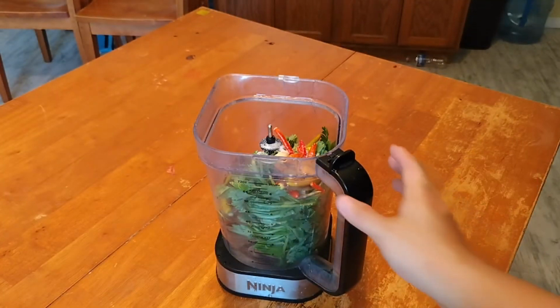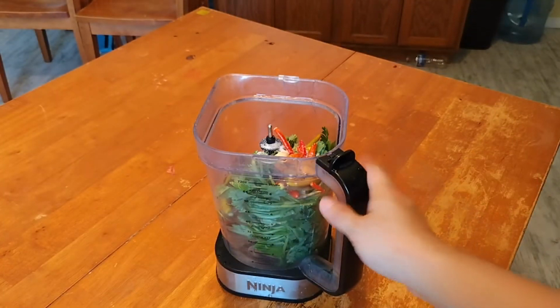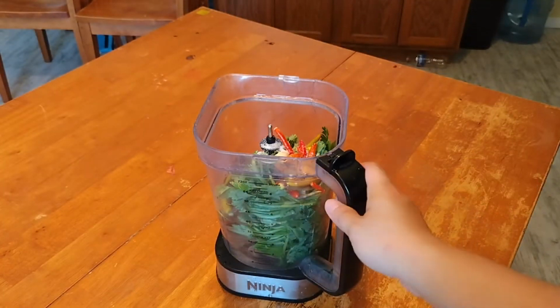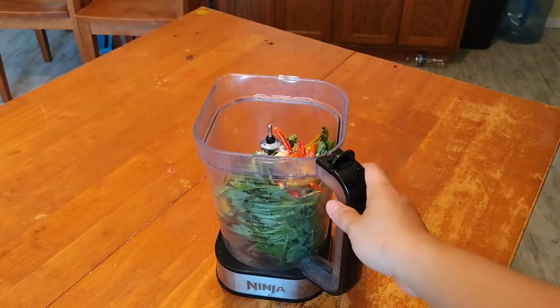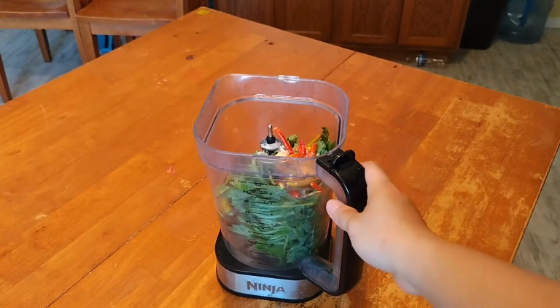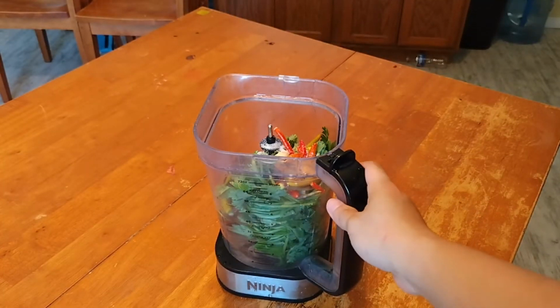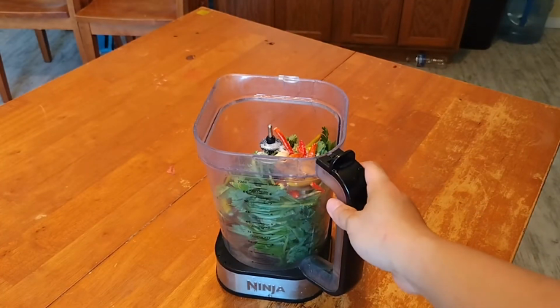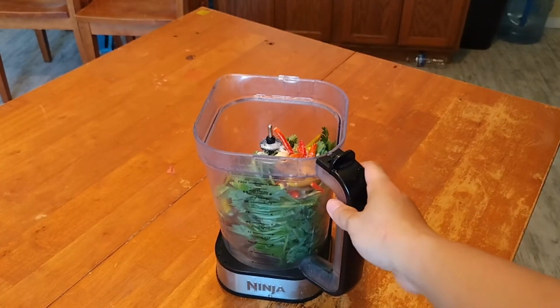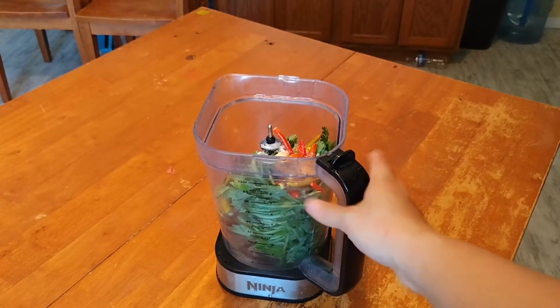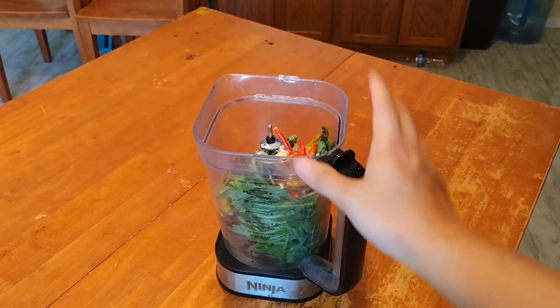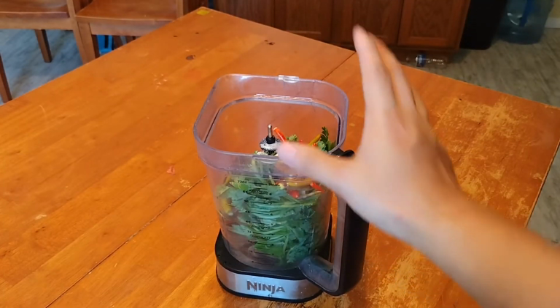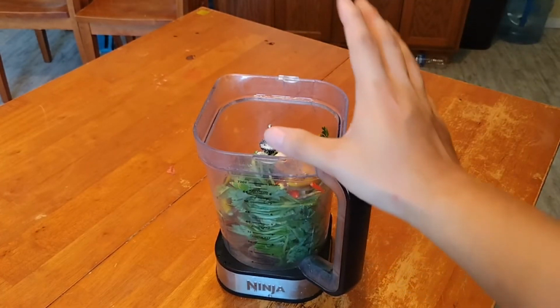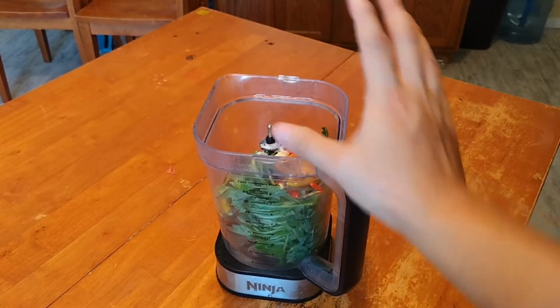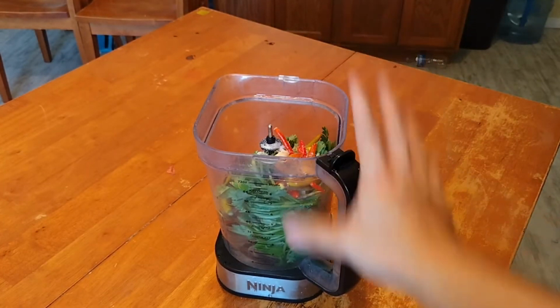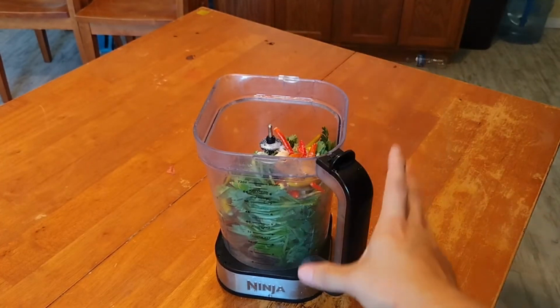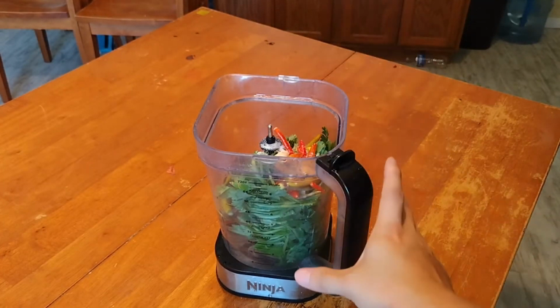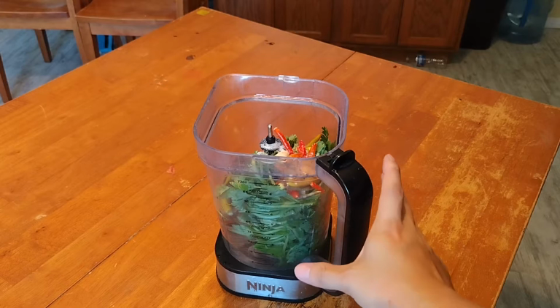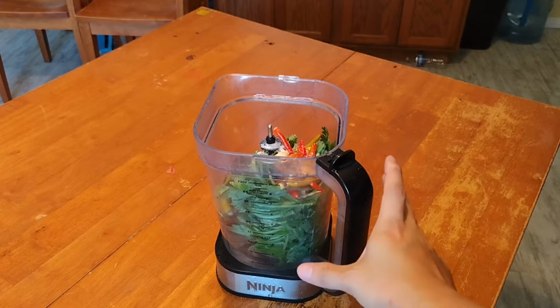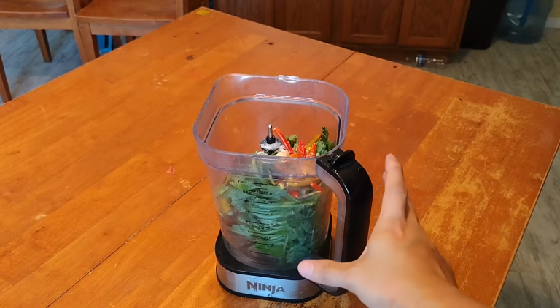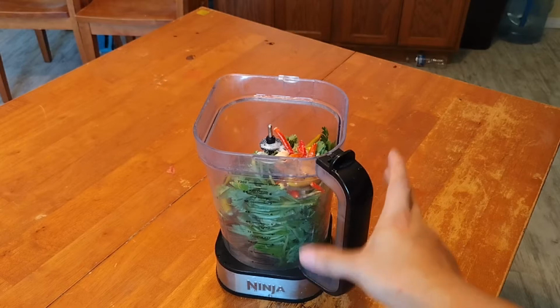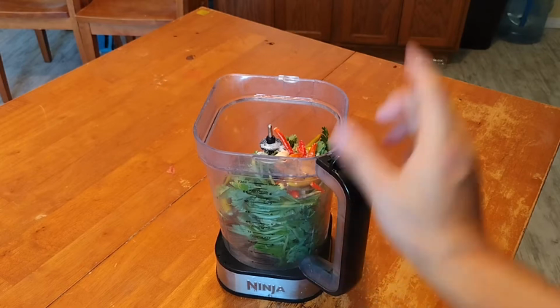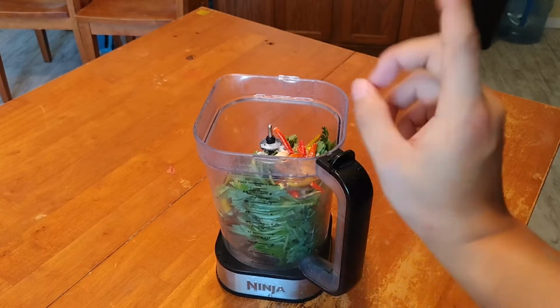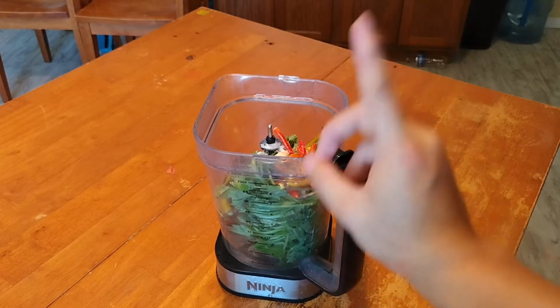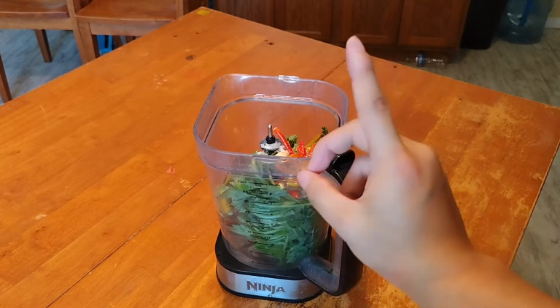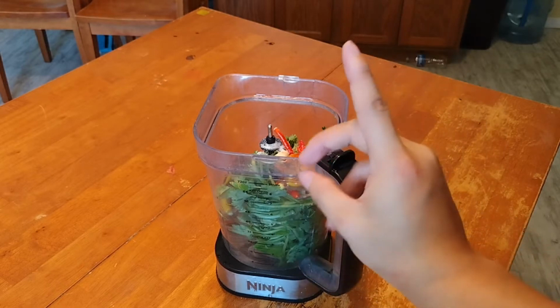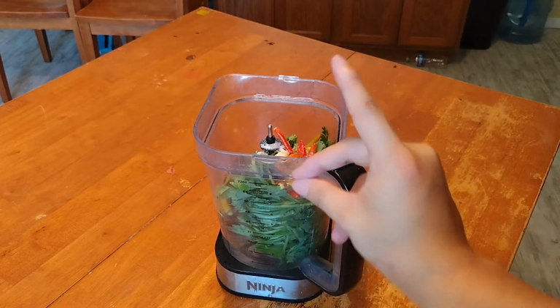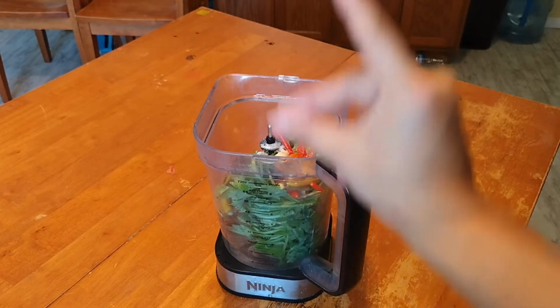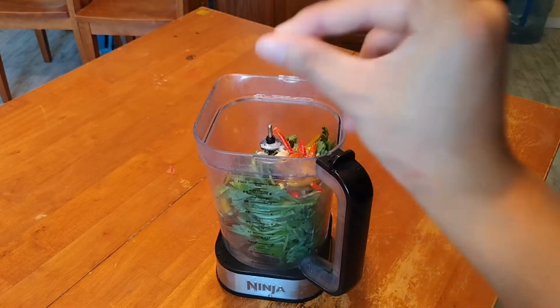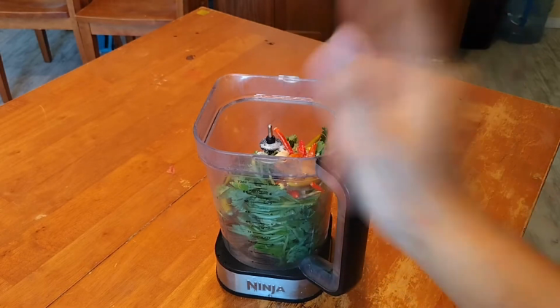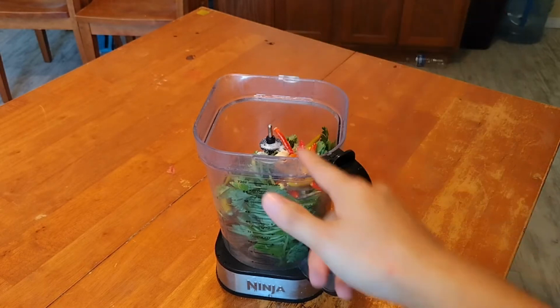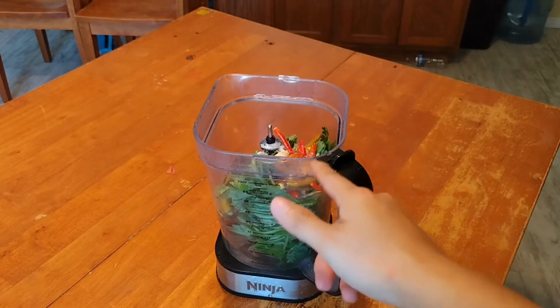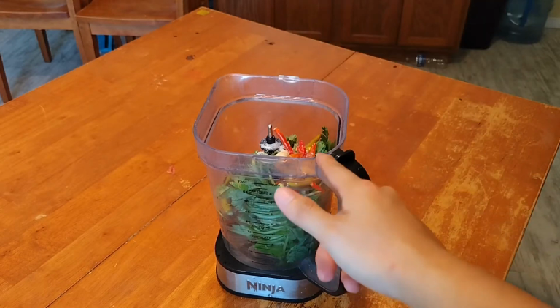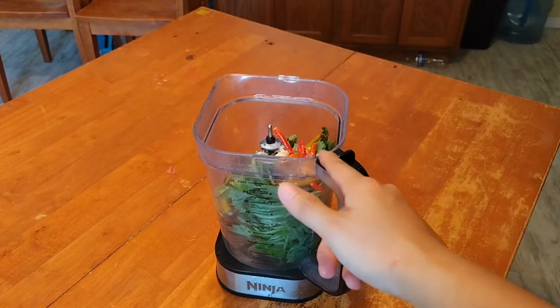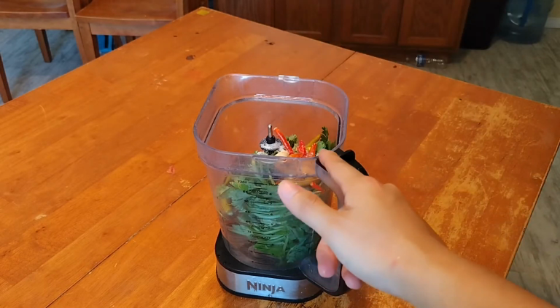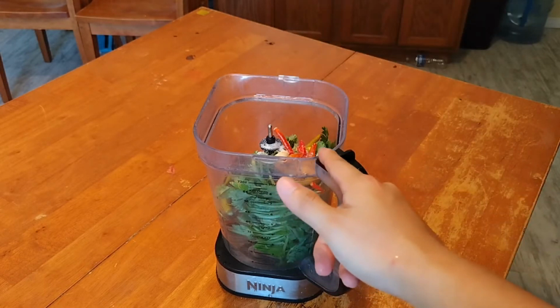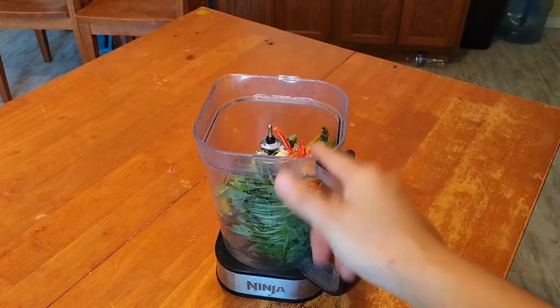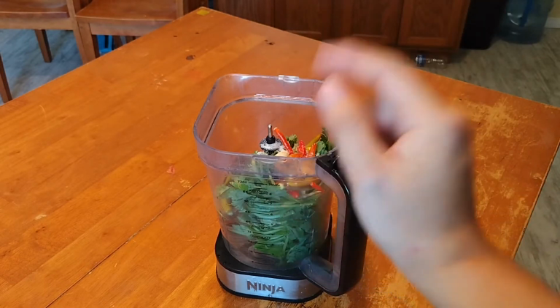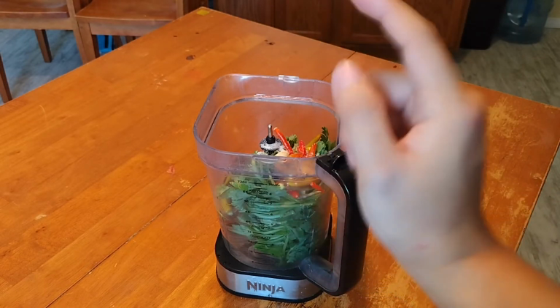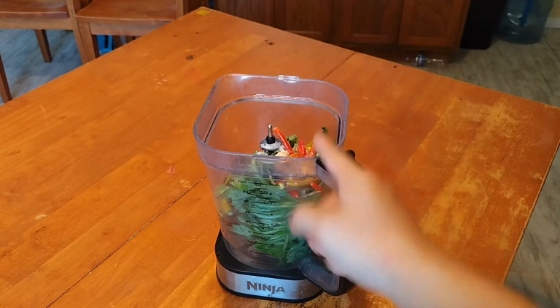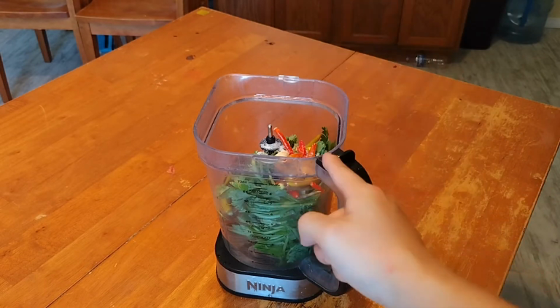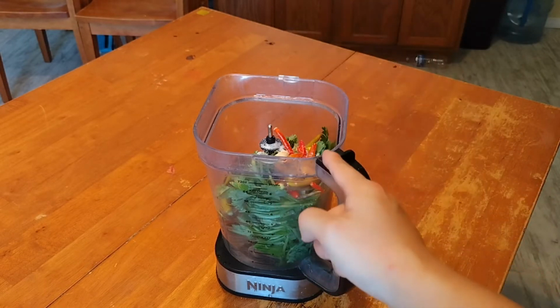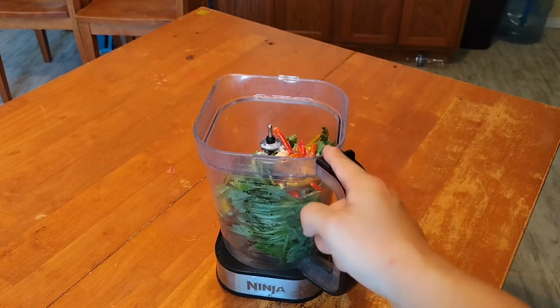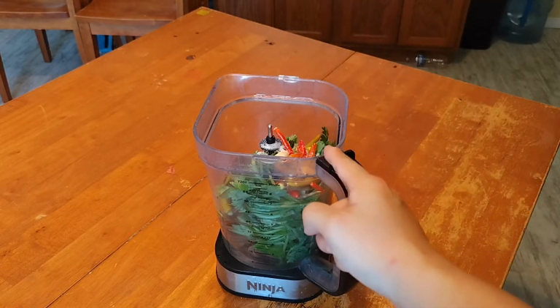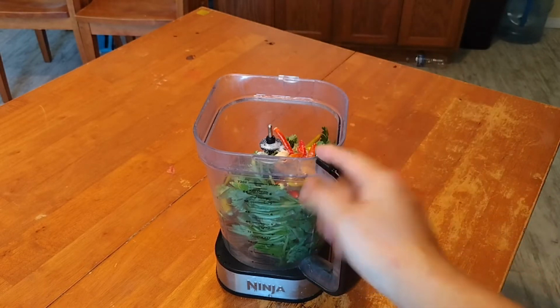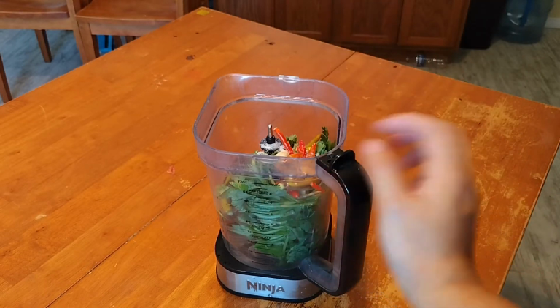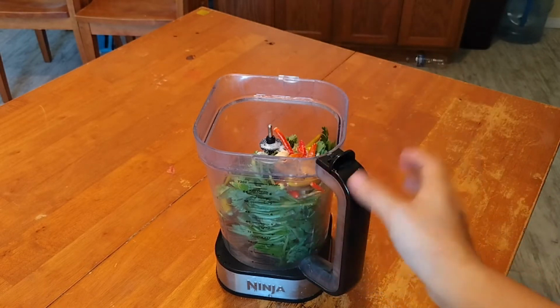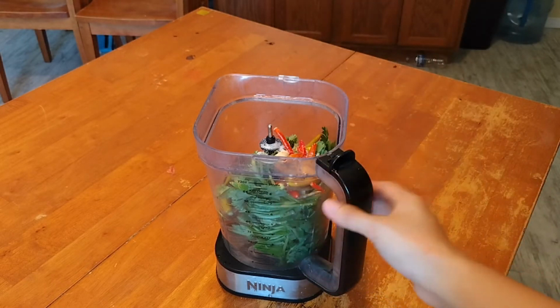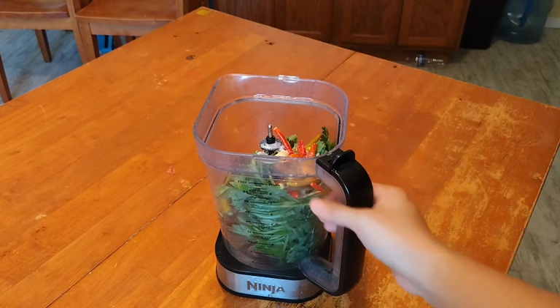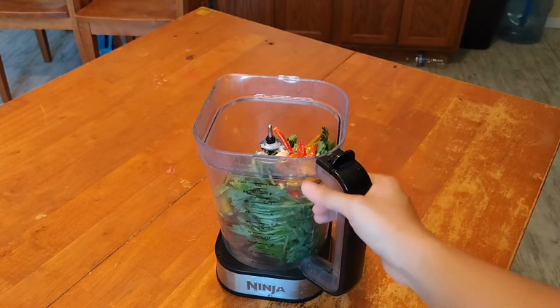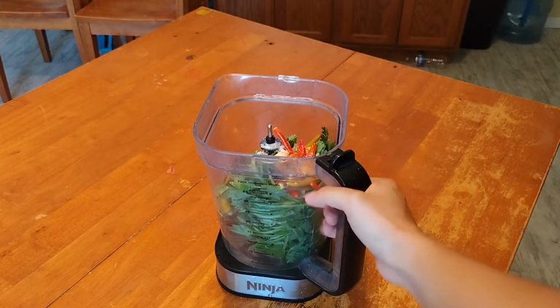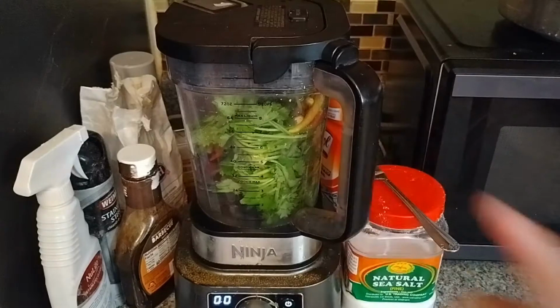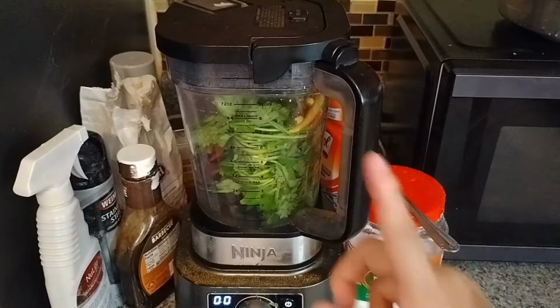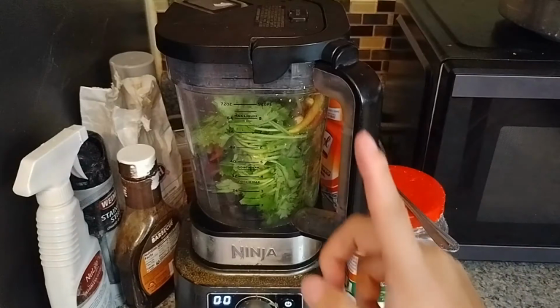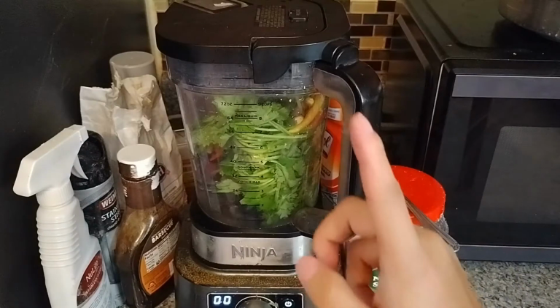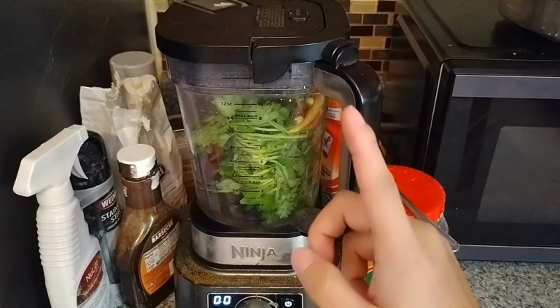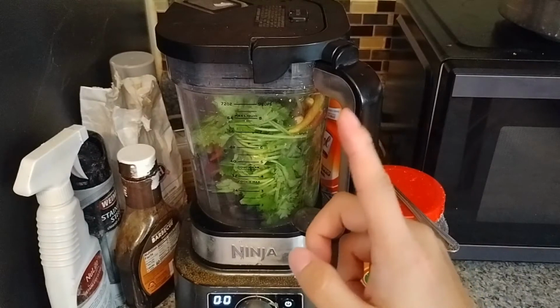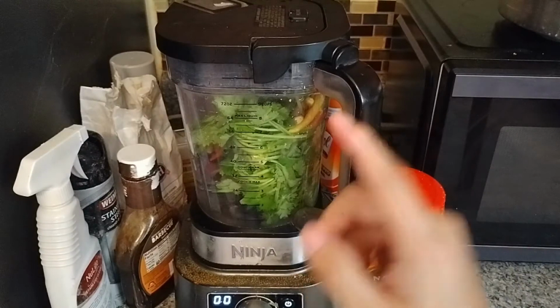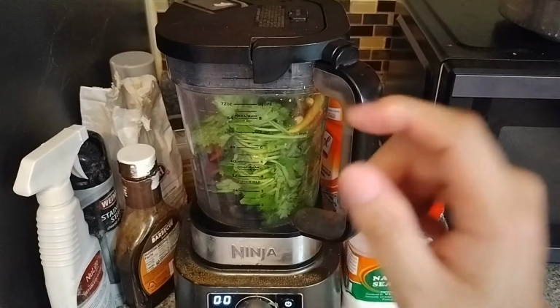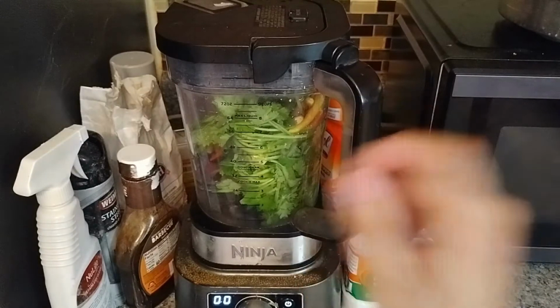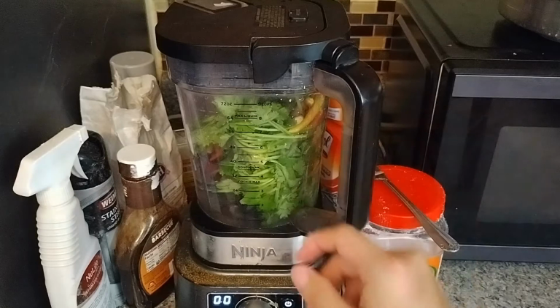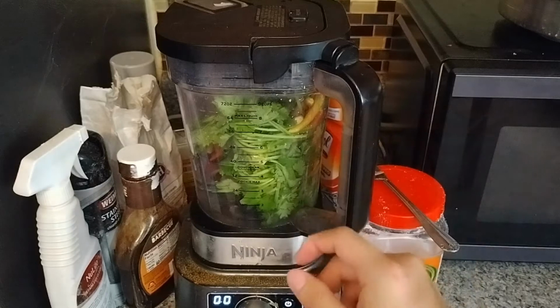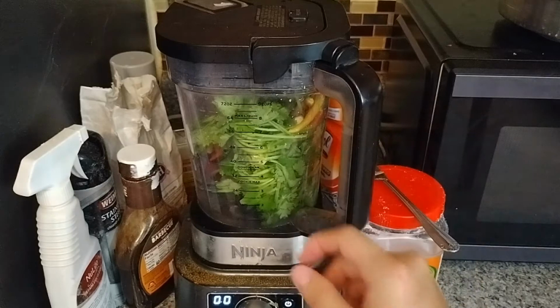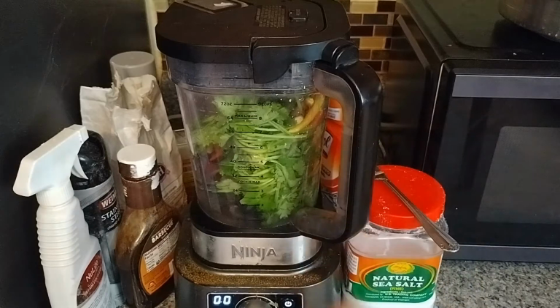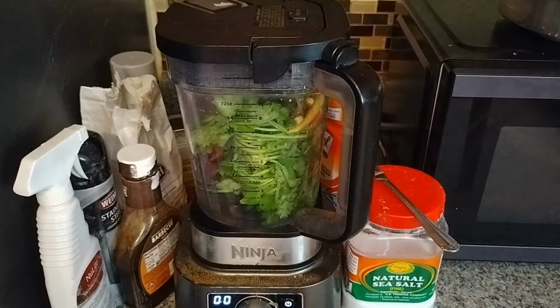After pouring everything in, now we blend it. That's what we're going to do — let's start to blend it.